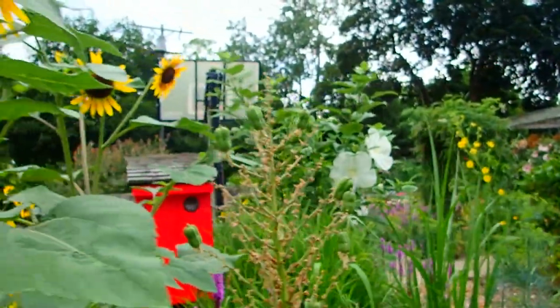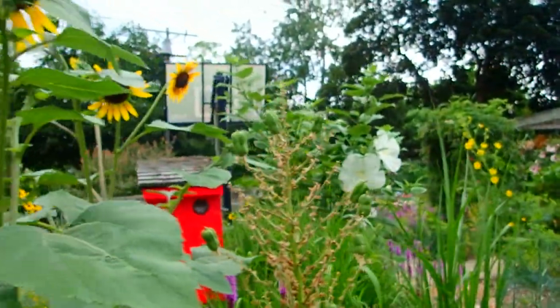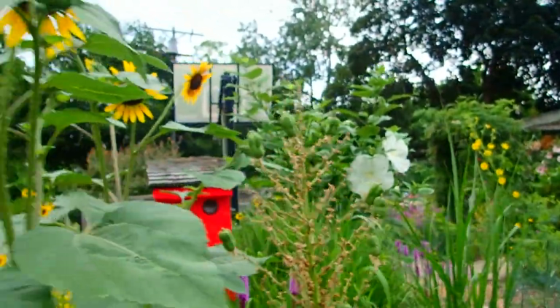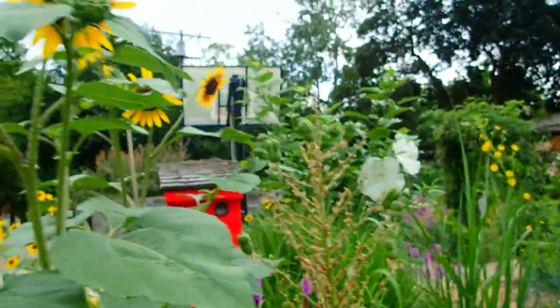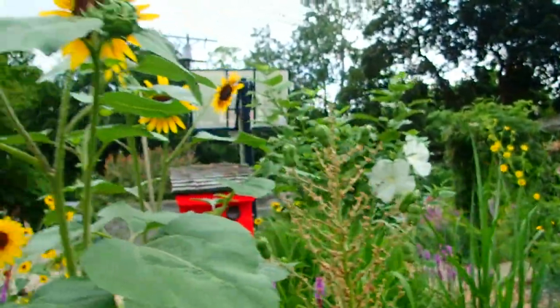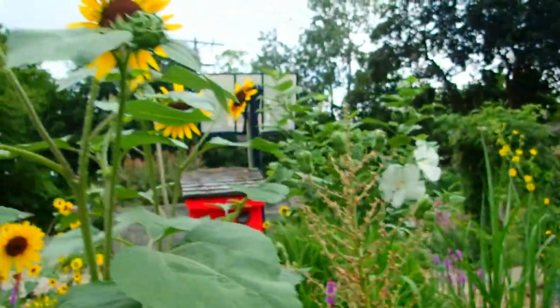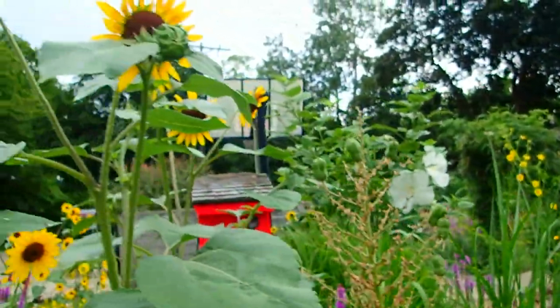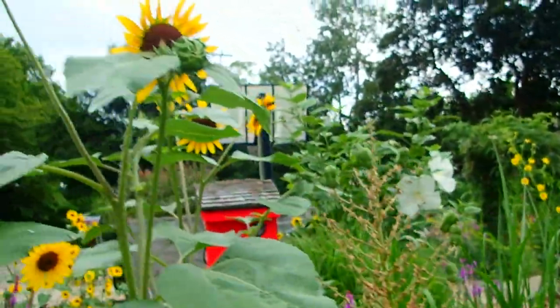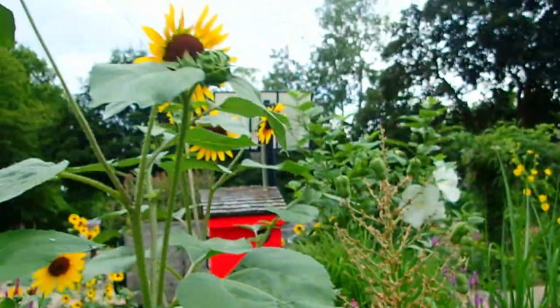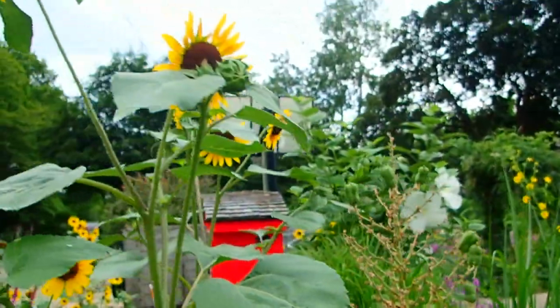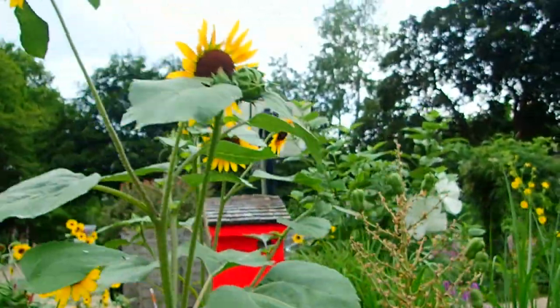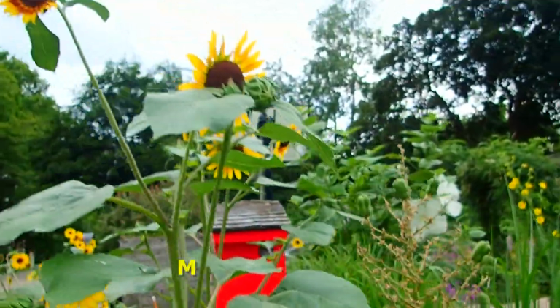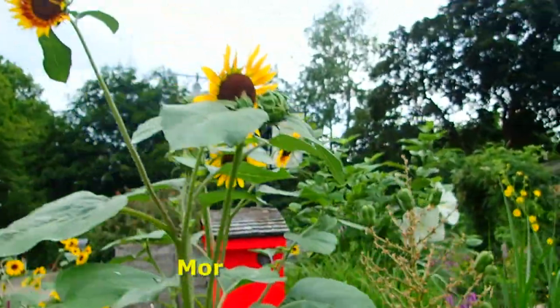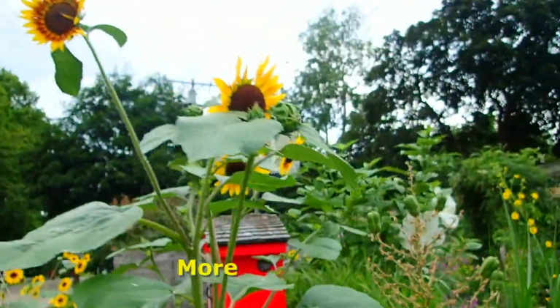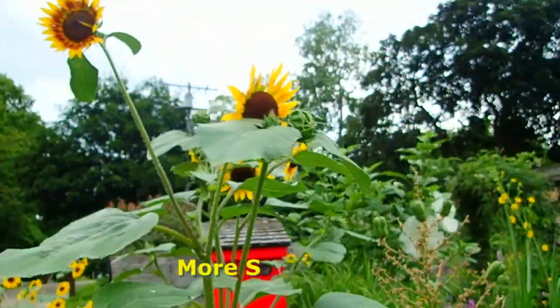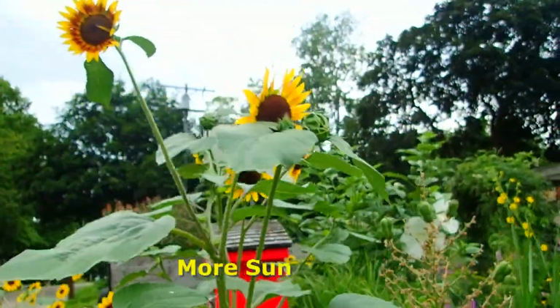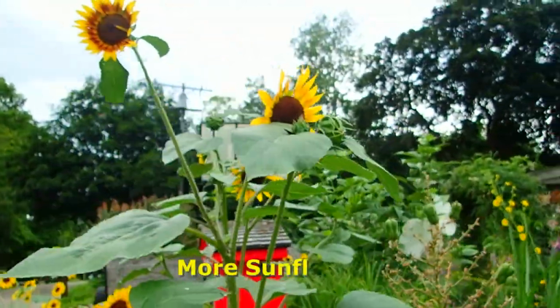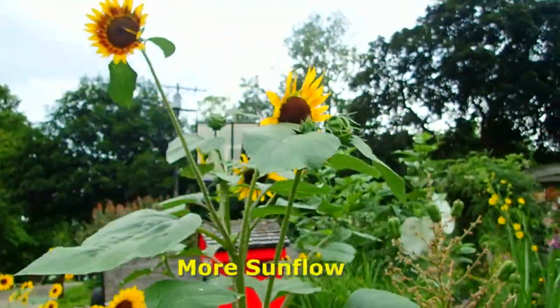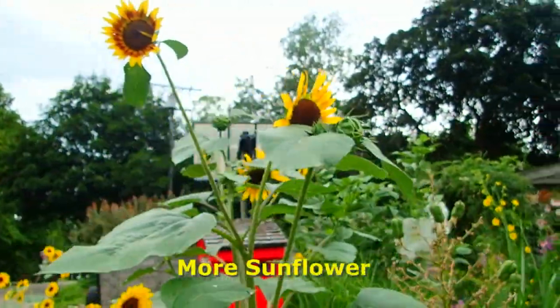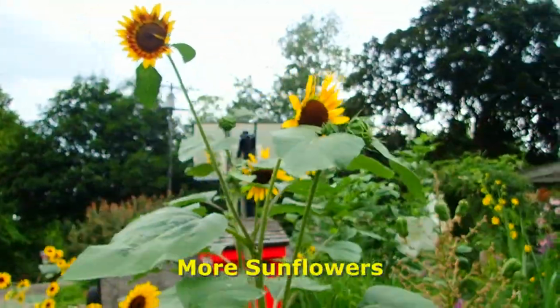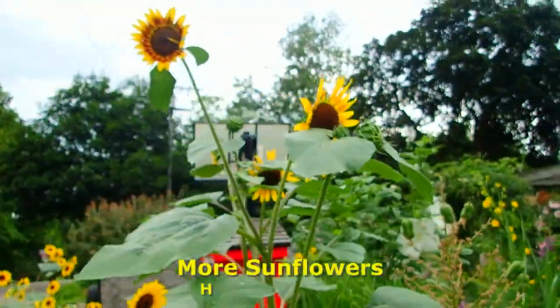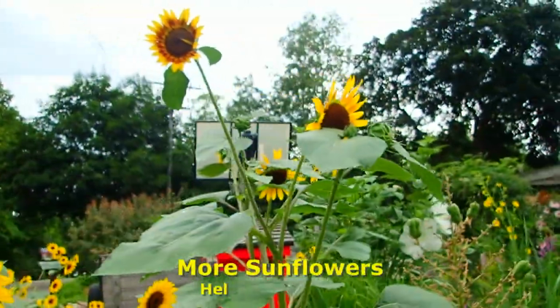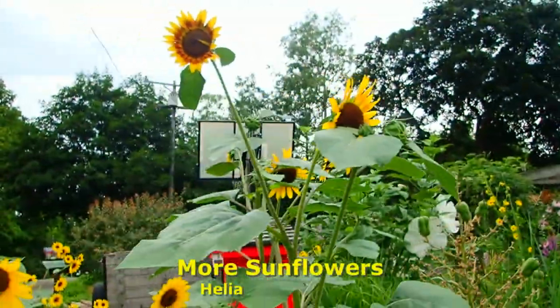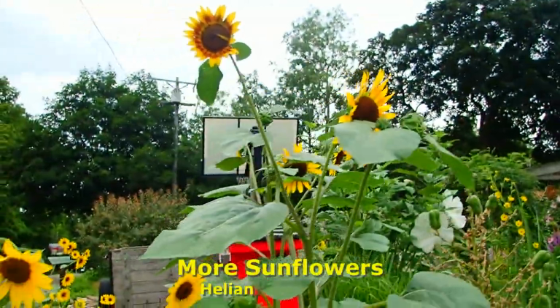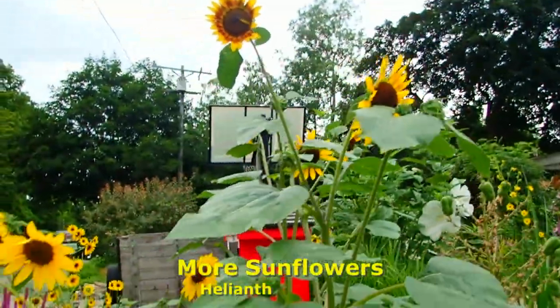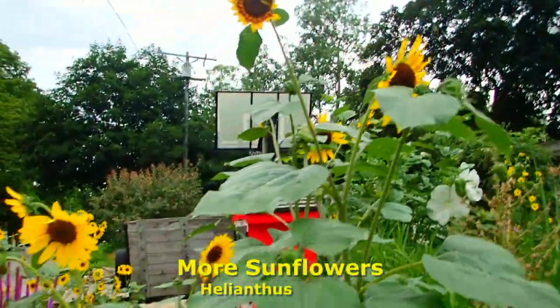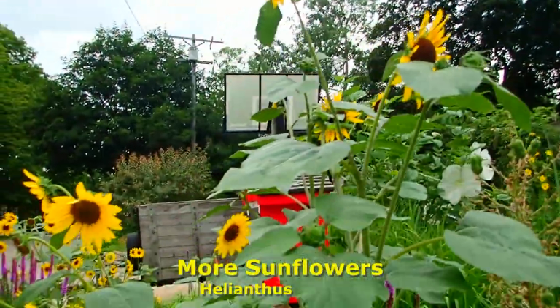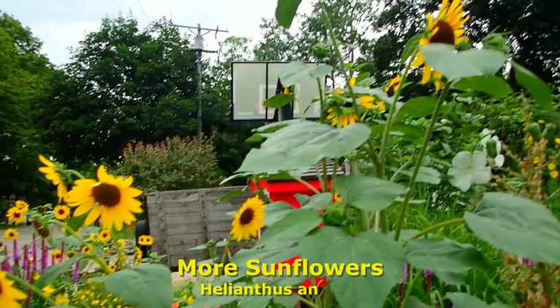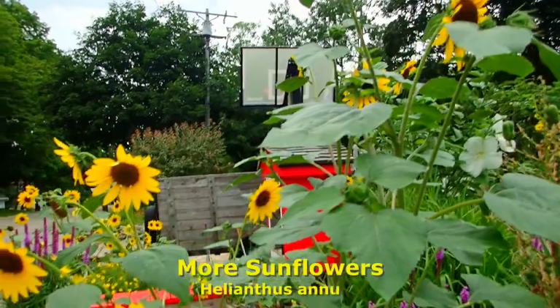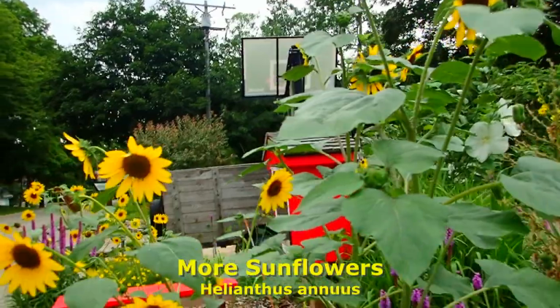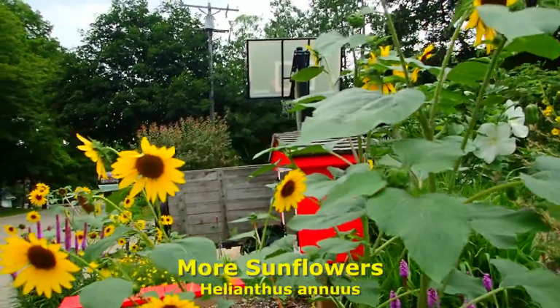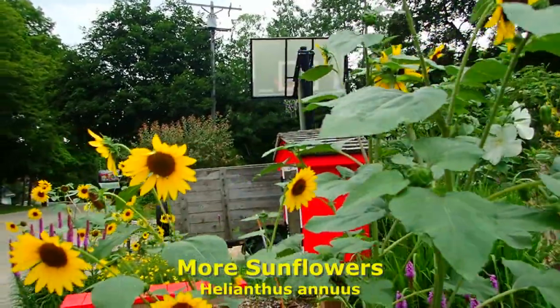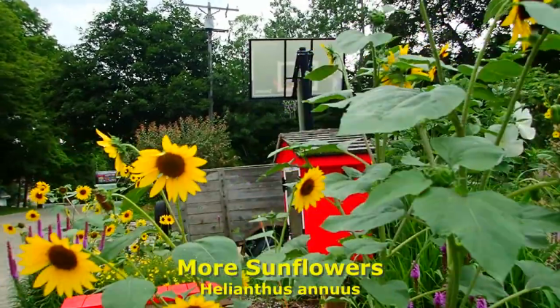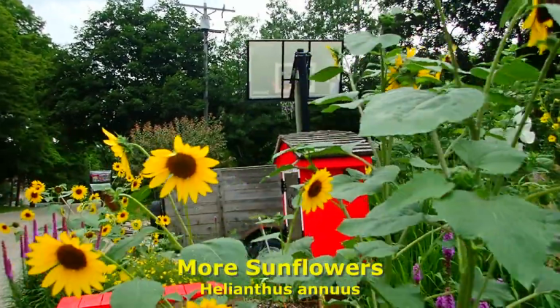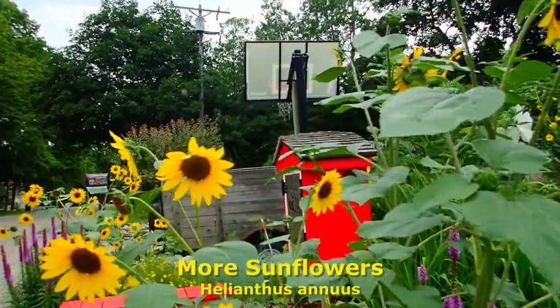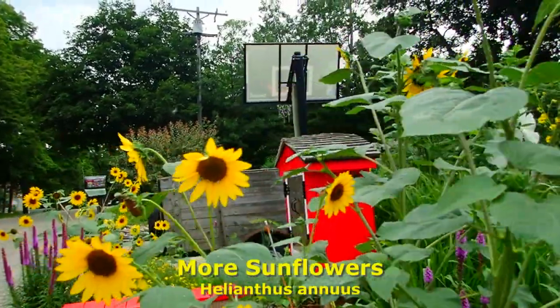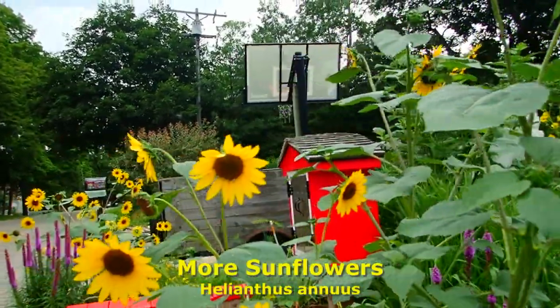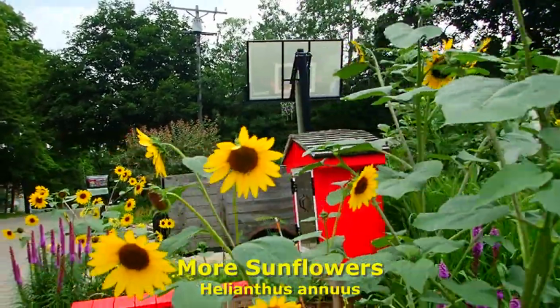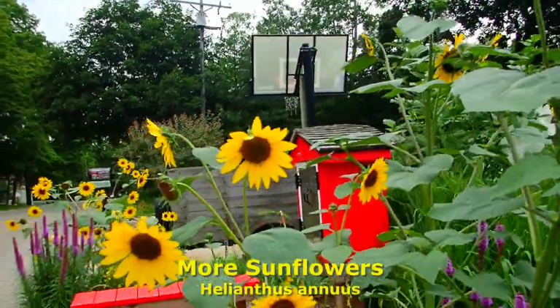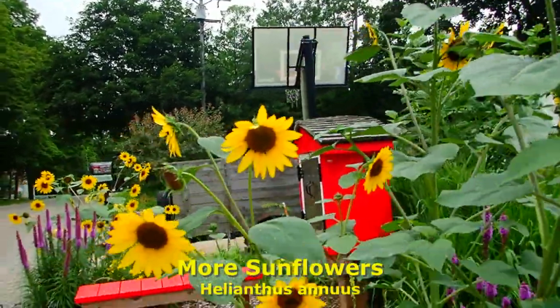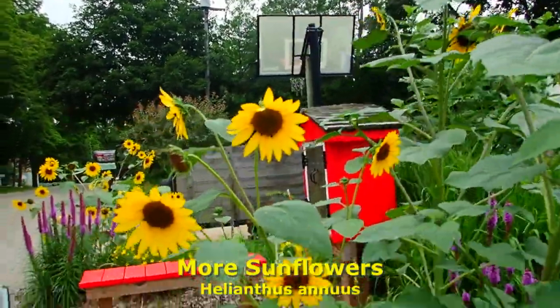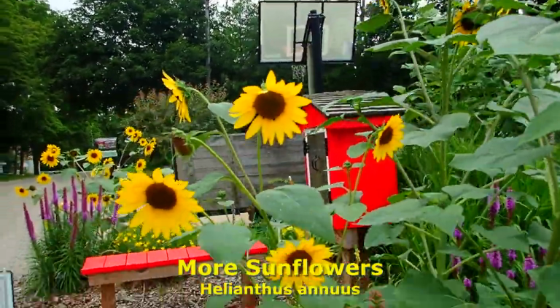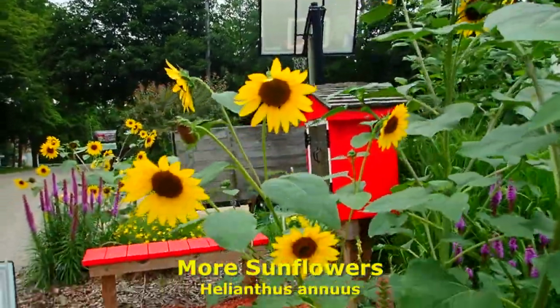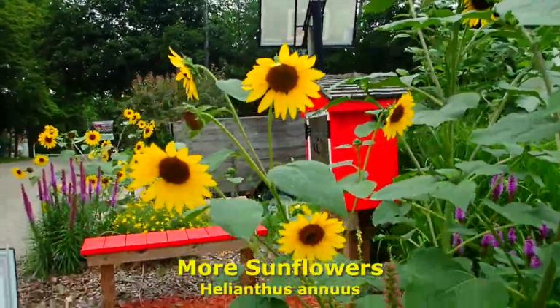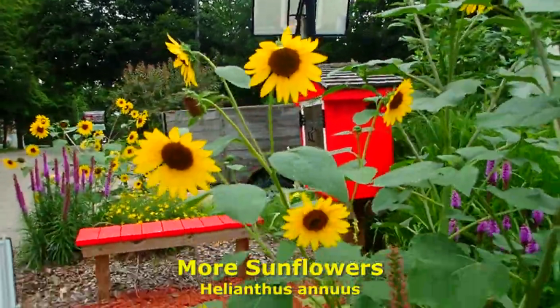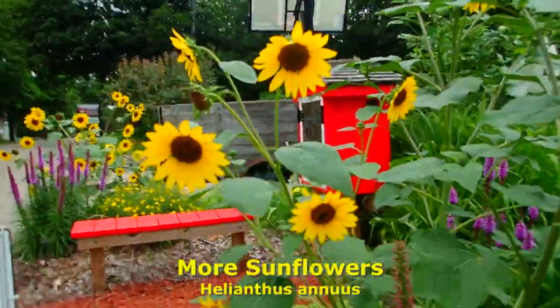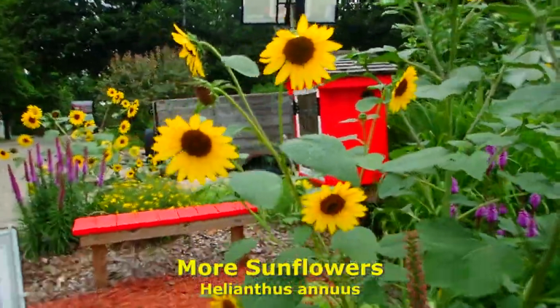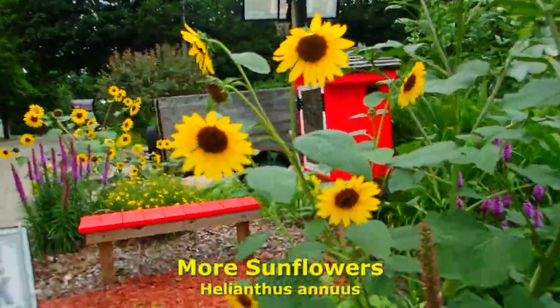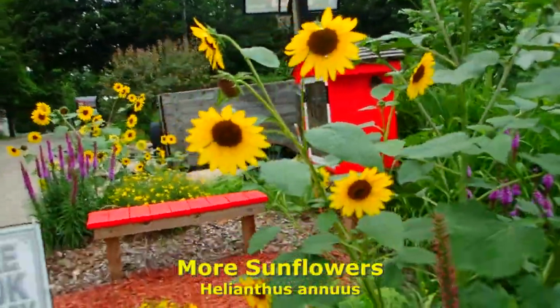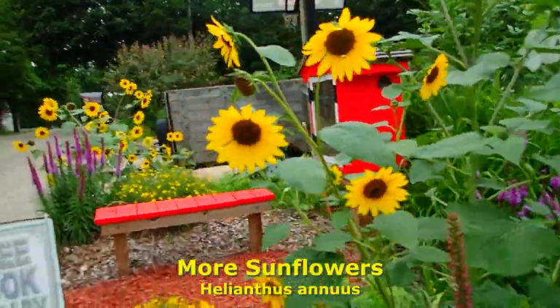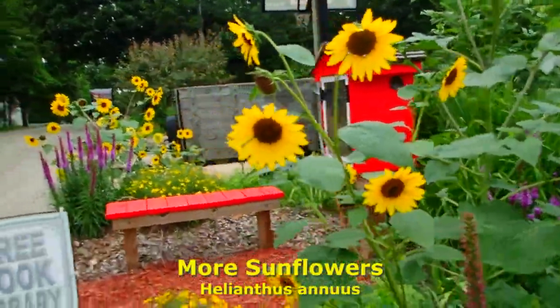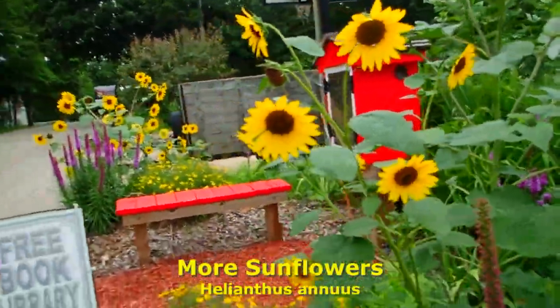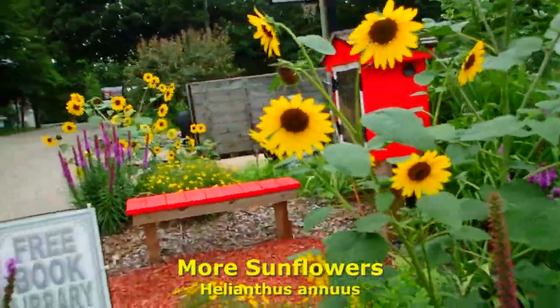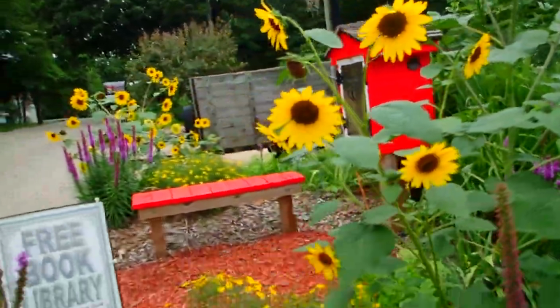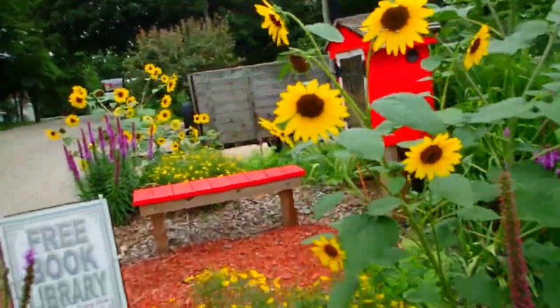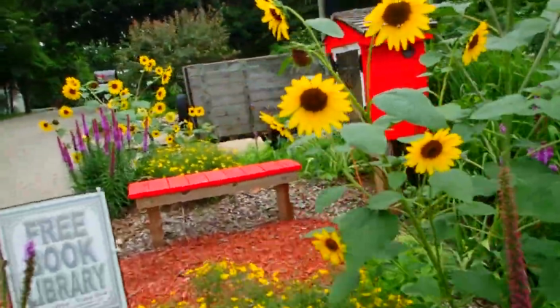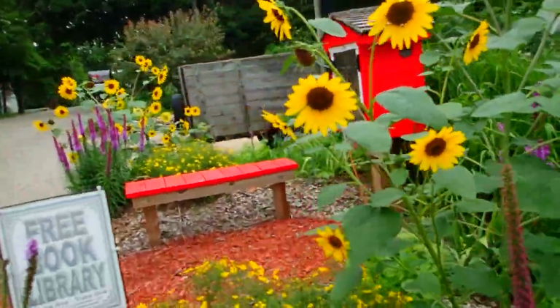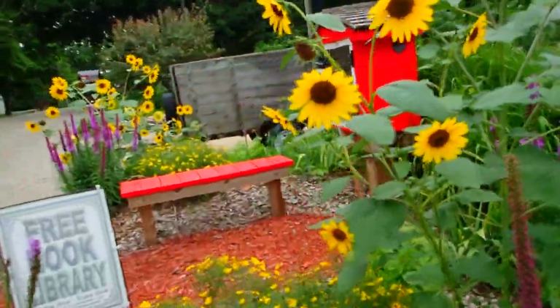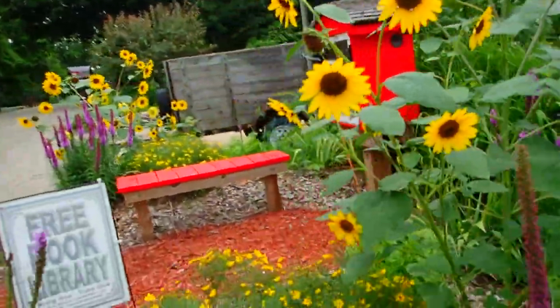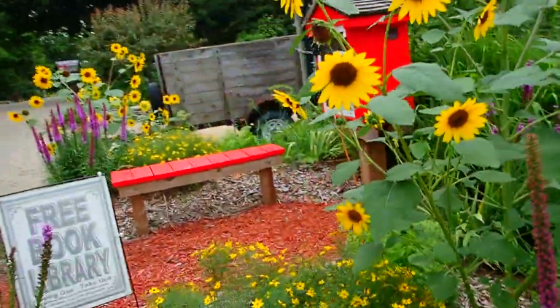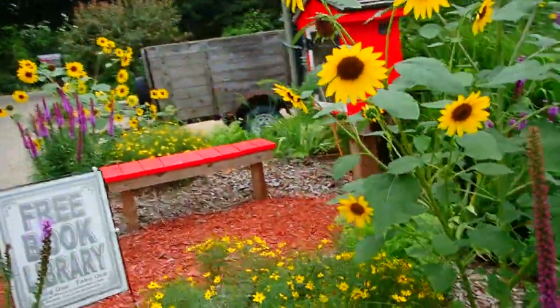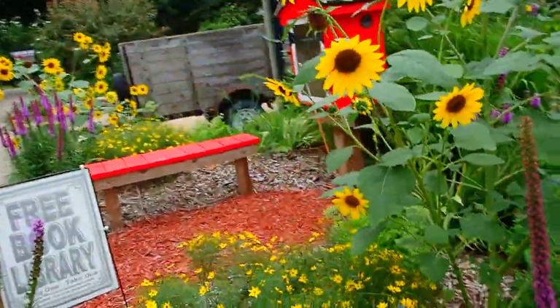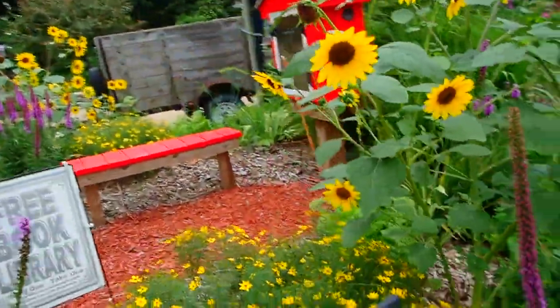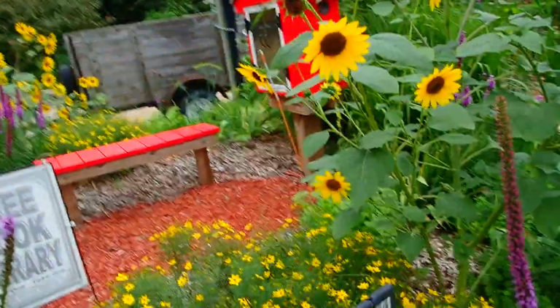I do not want more yucca right there. And more sunflowers that we didn't plant. These are coreopsis.